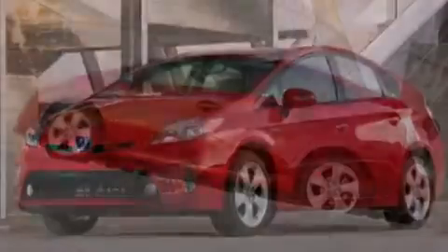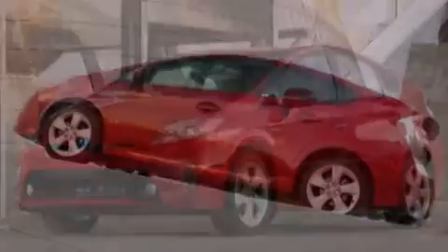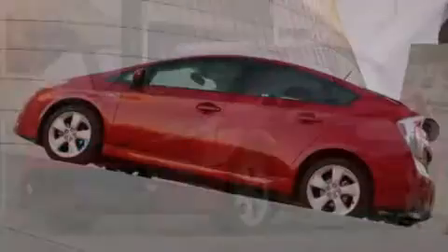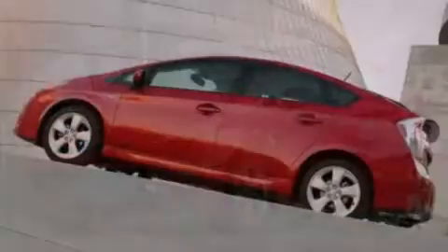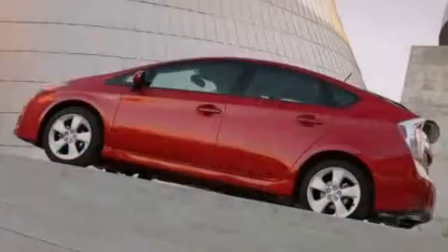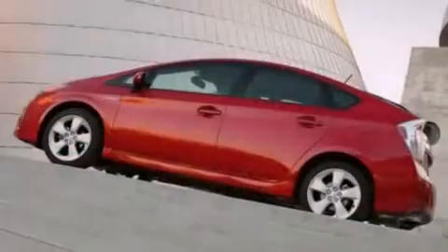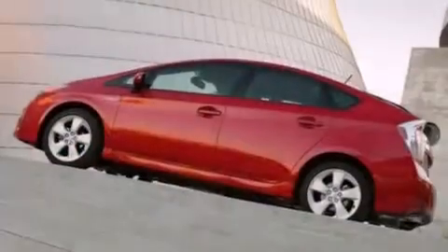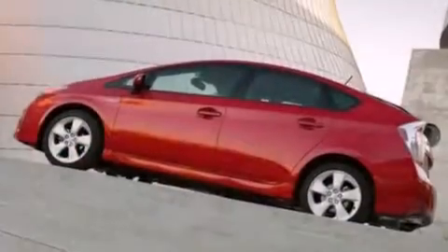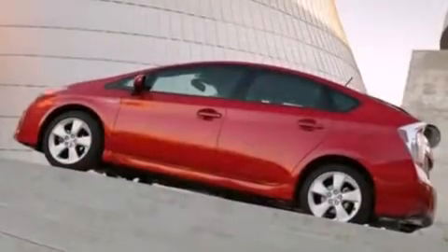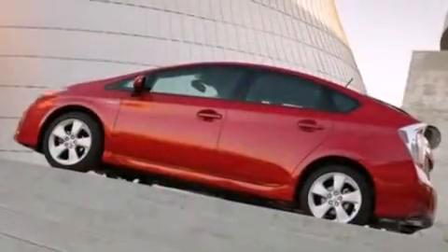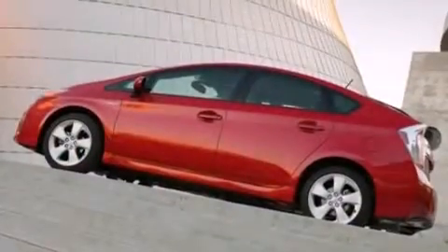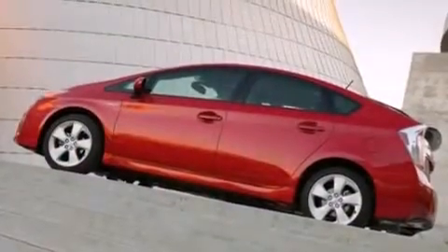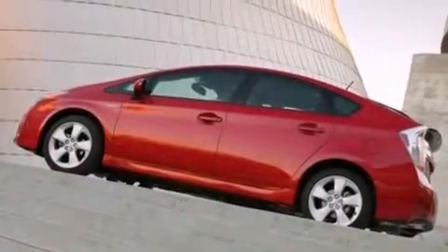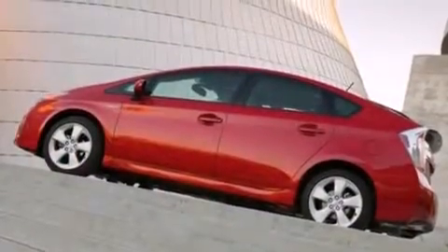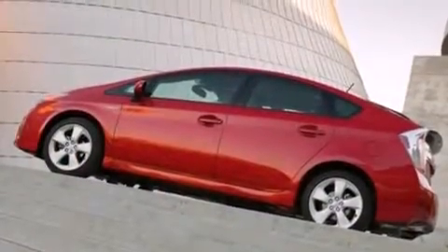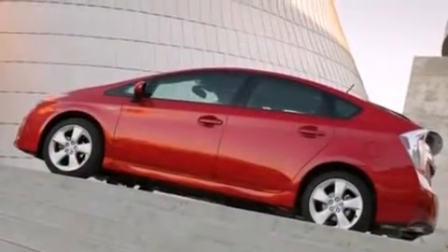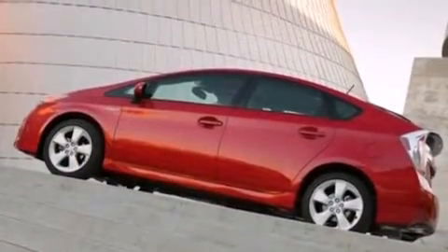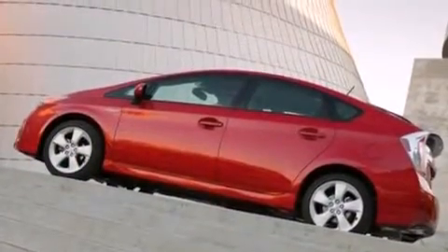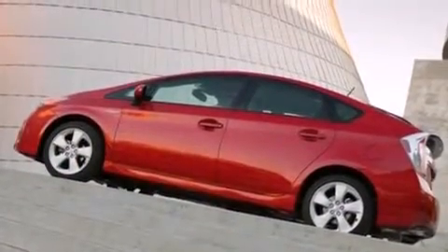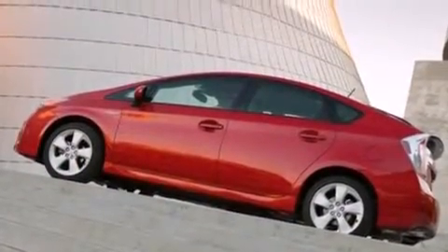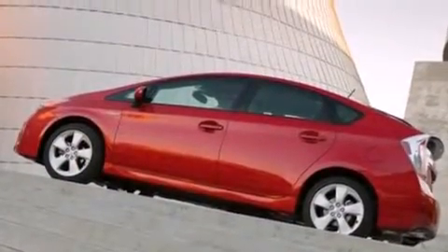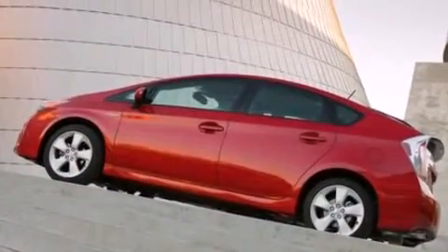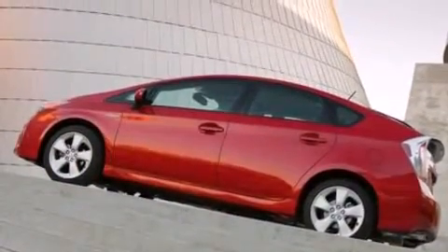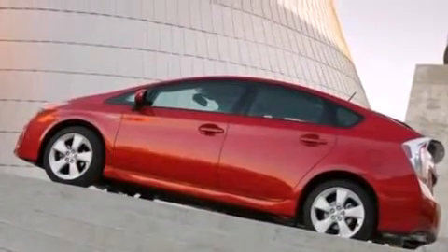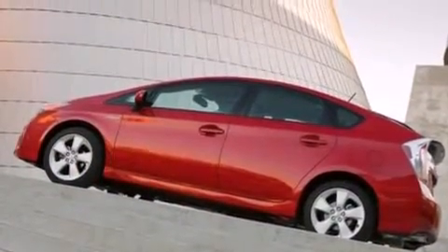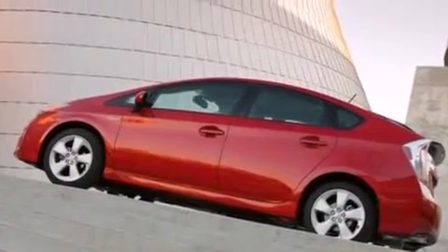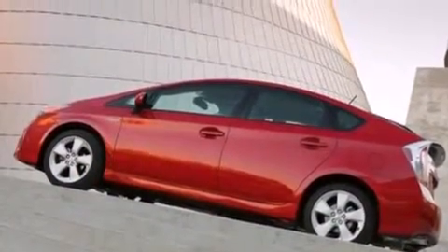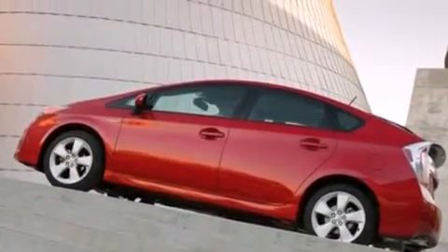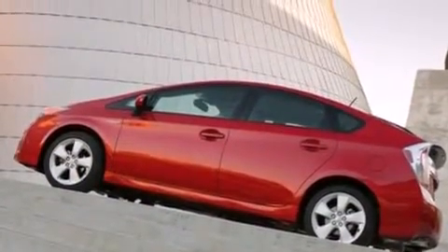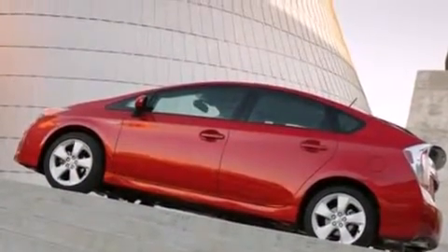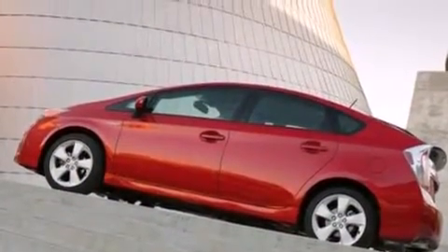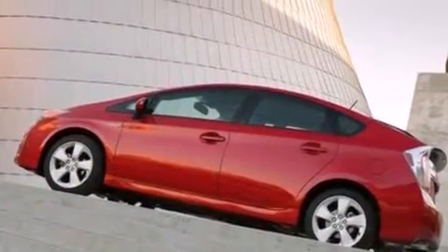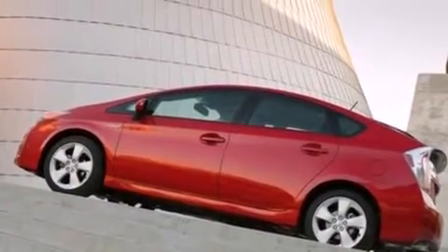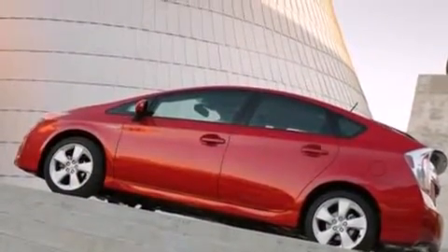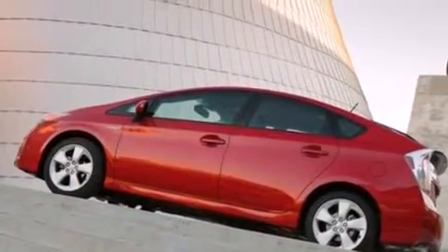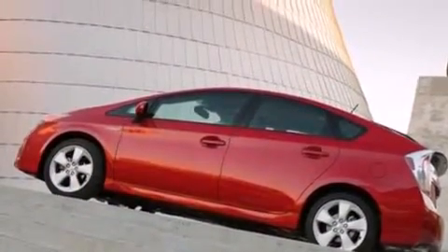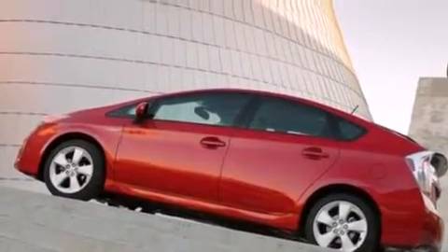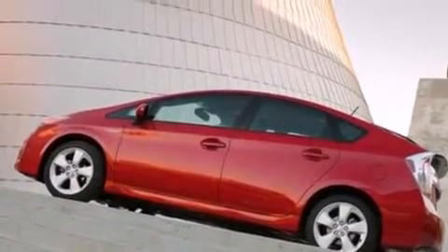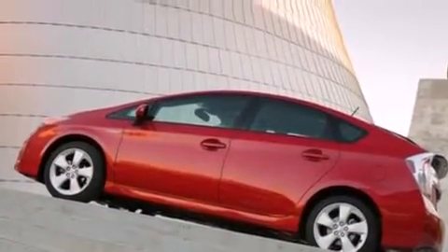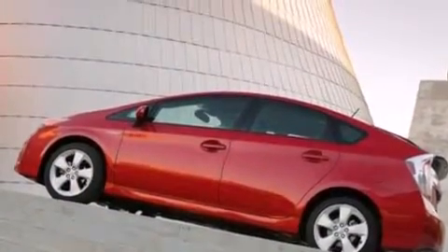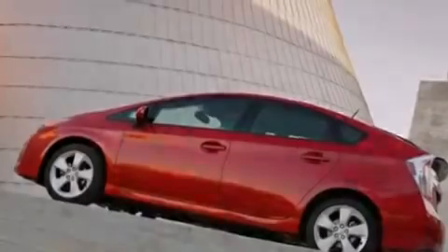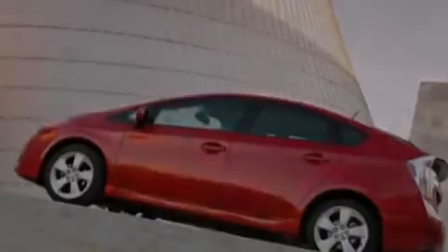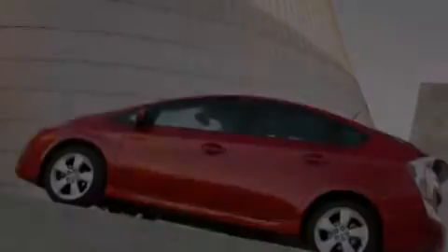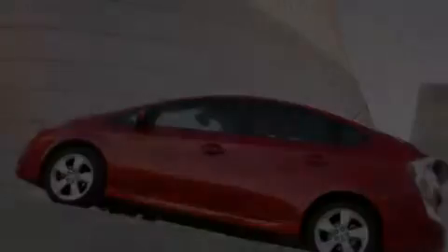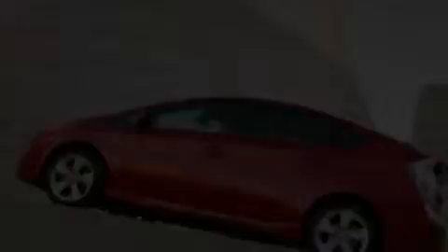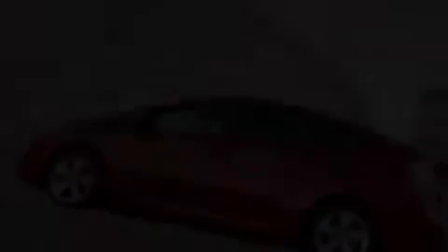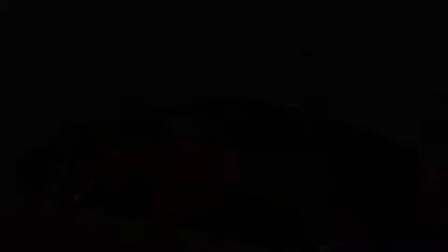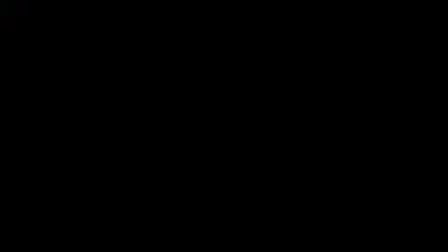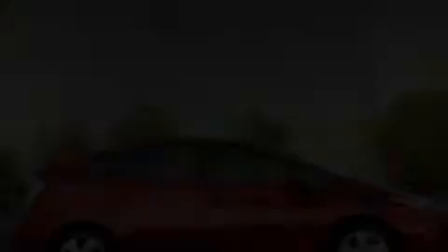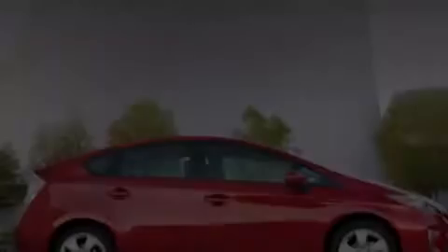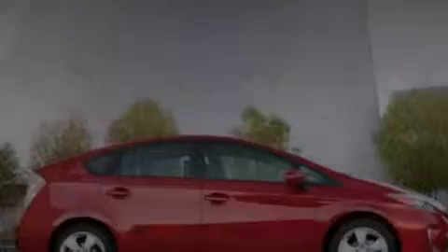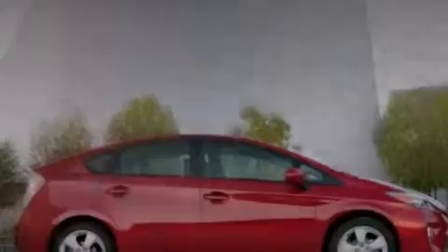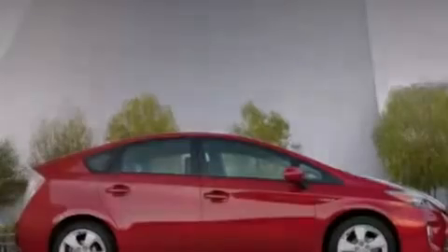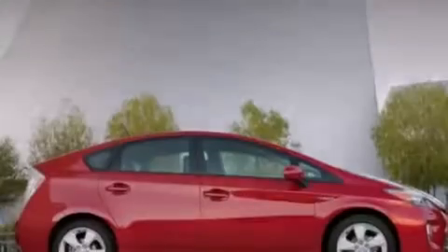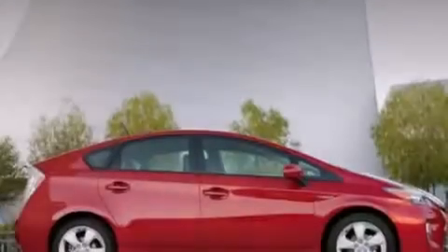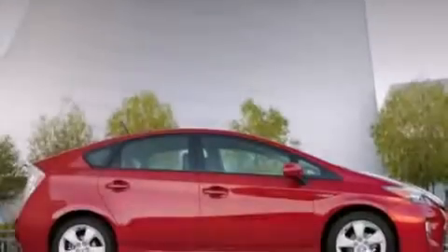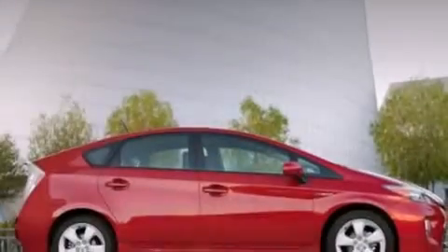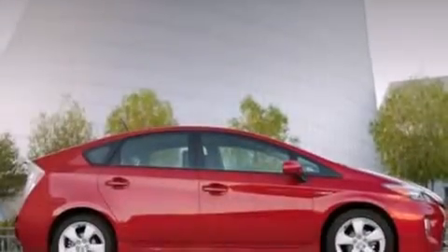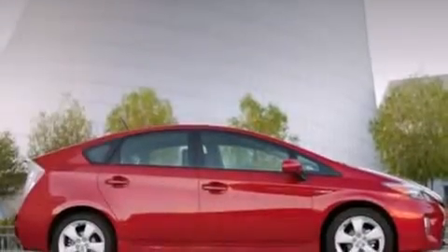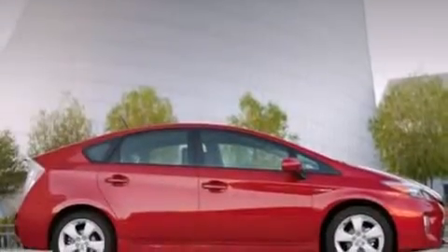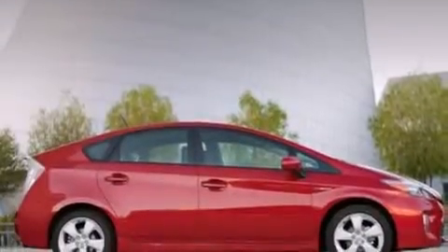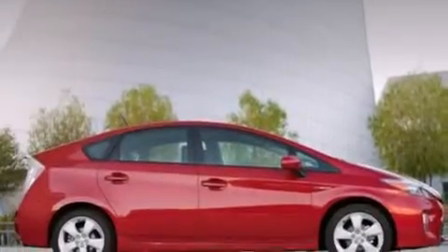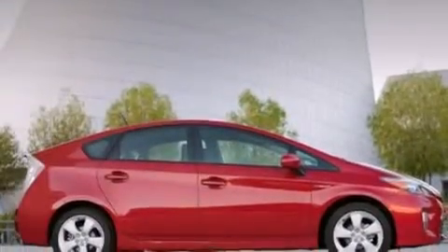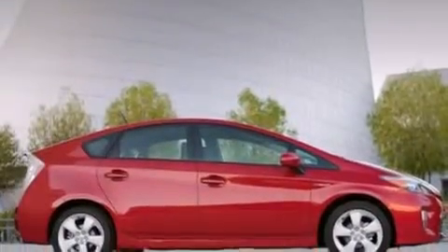With an EPA estimated rating of 48 miles per gallon on the highway, this vehicle is clearly a fuel efficient choice.